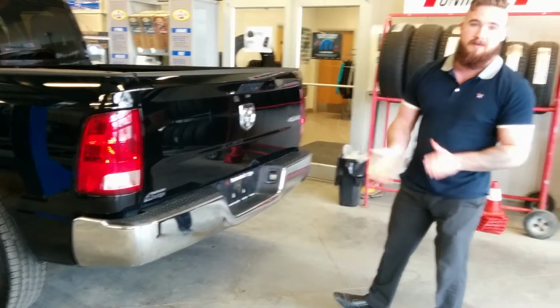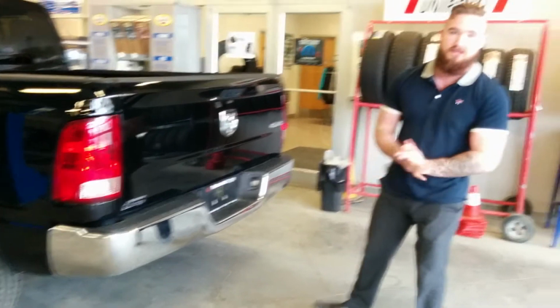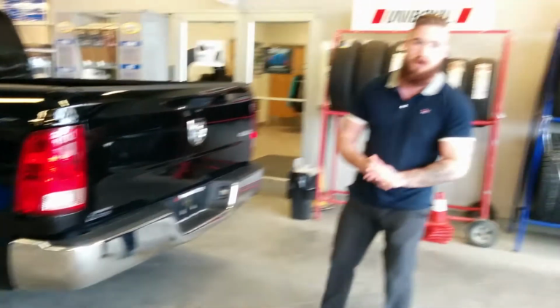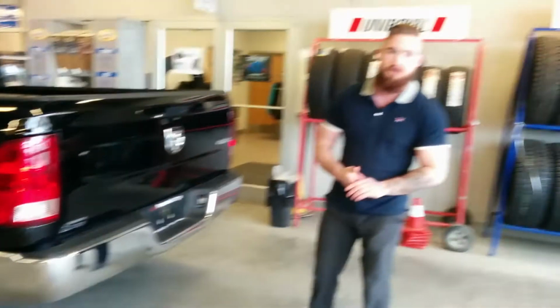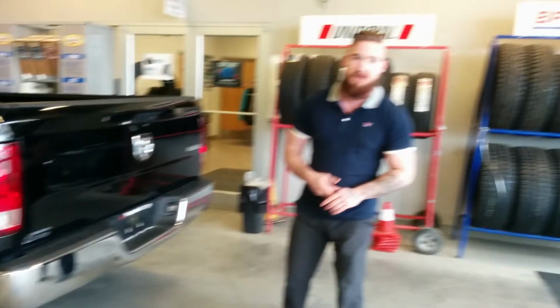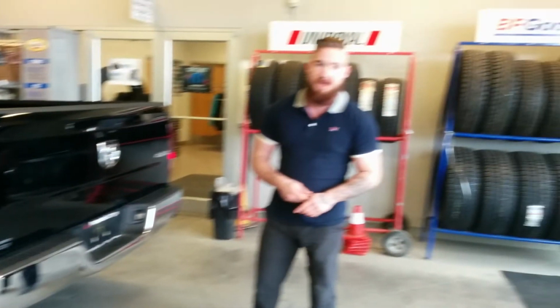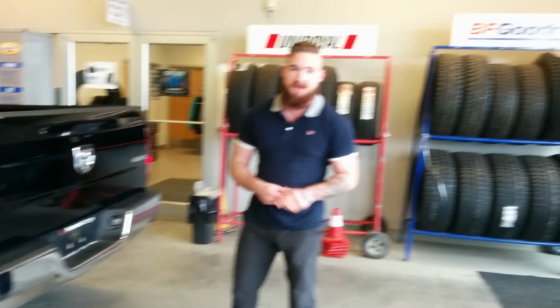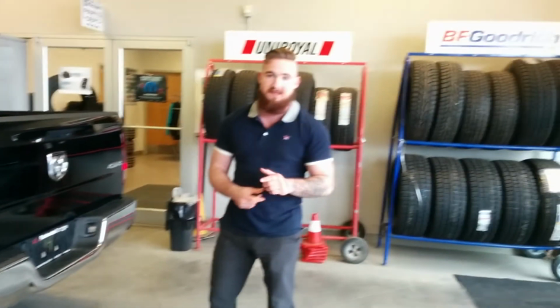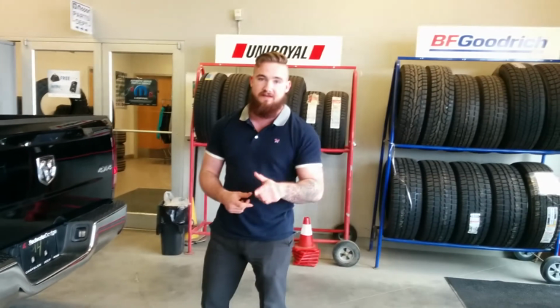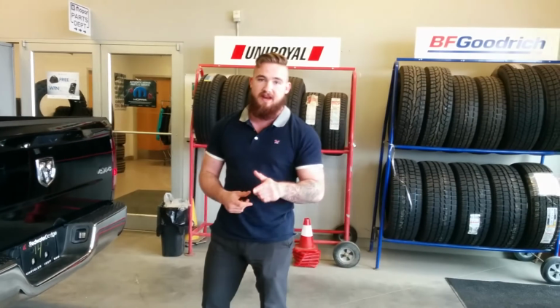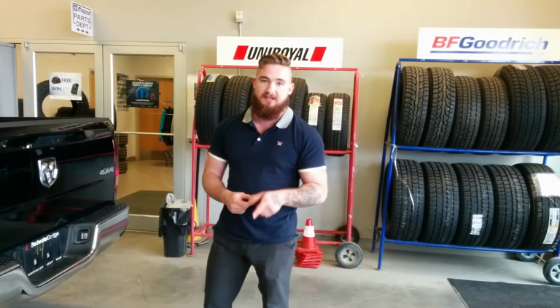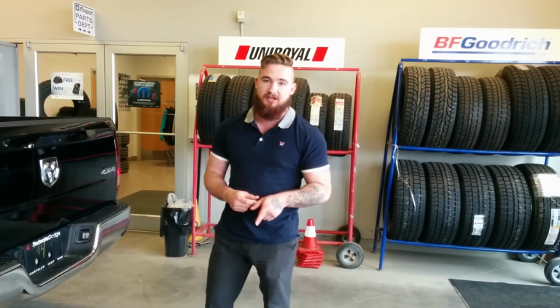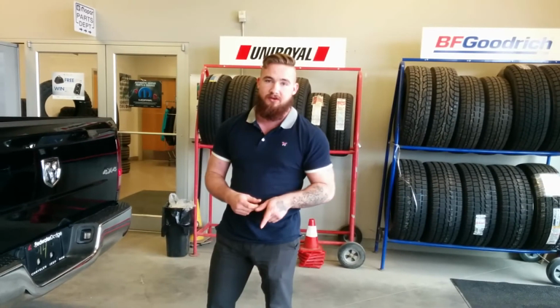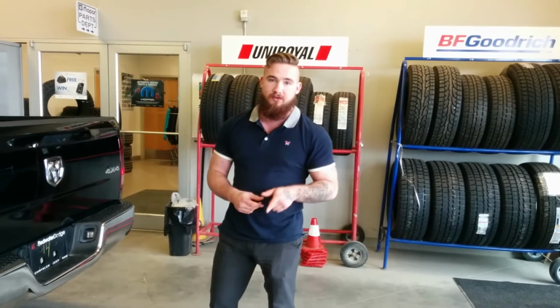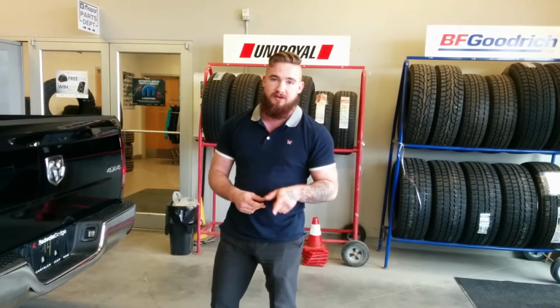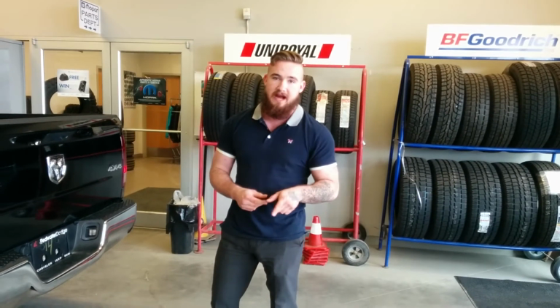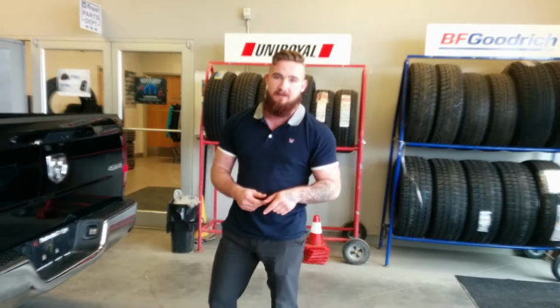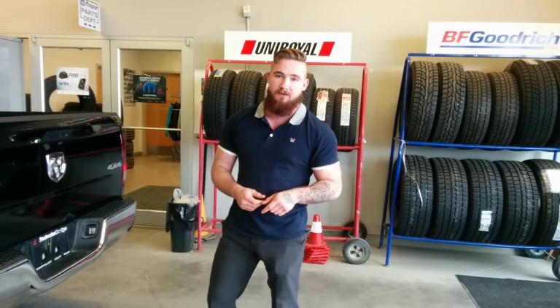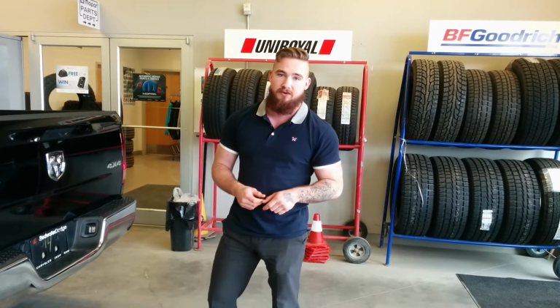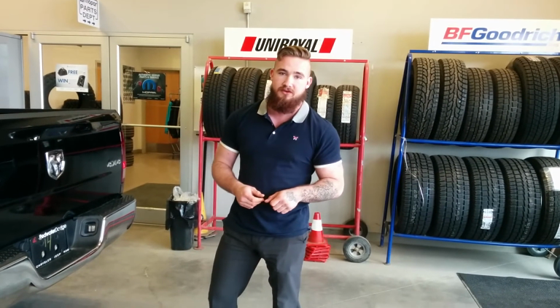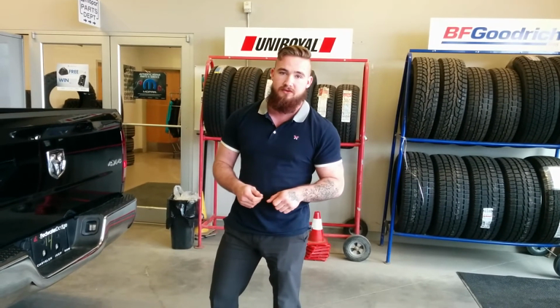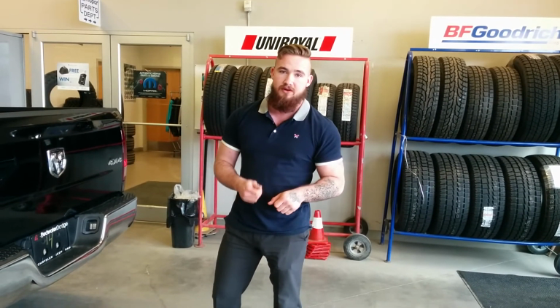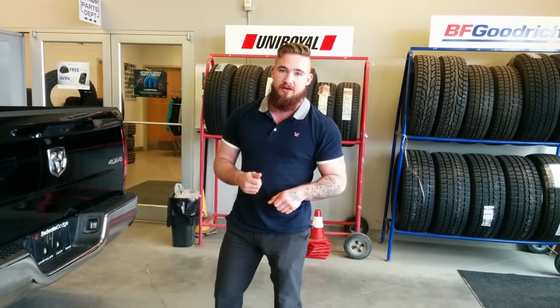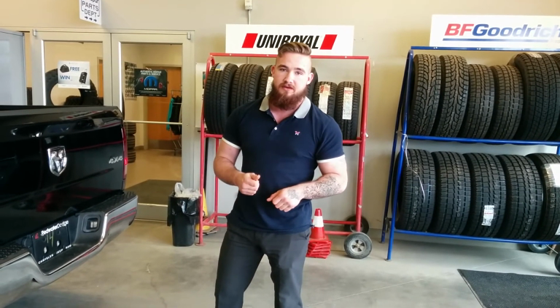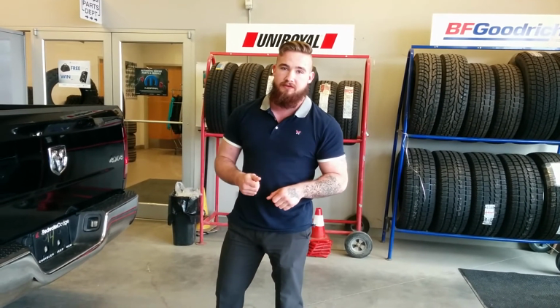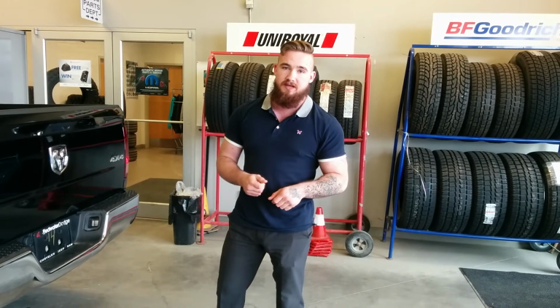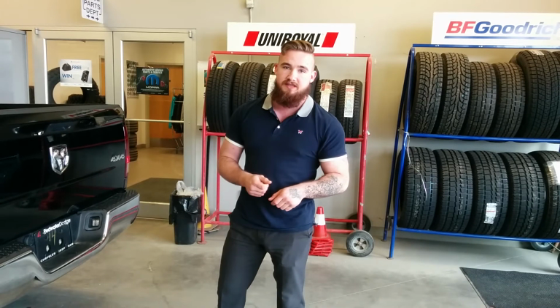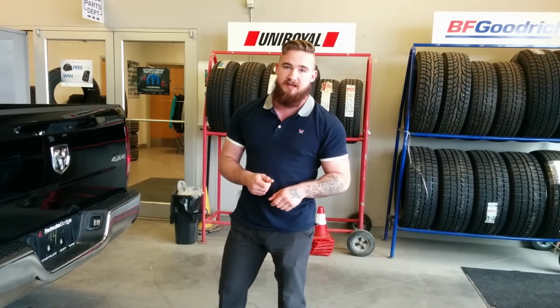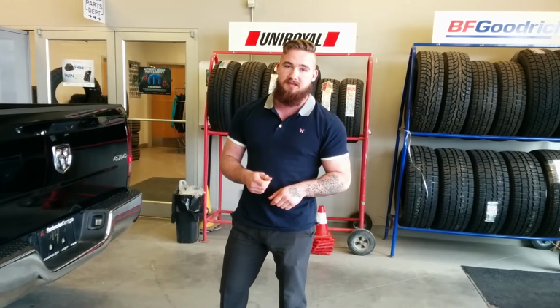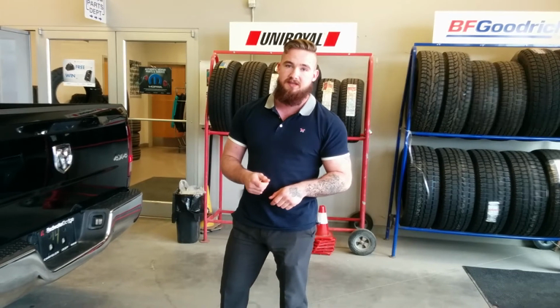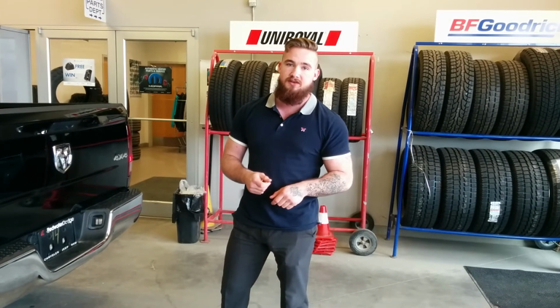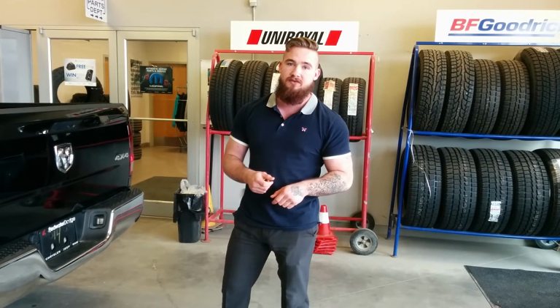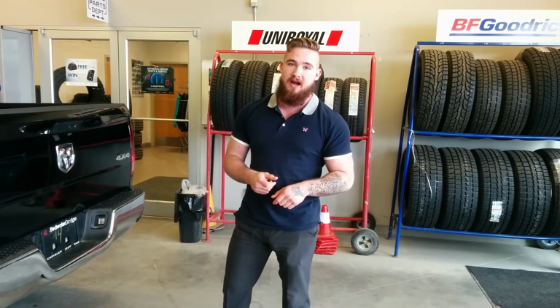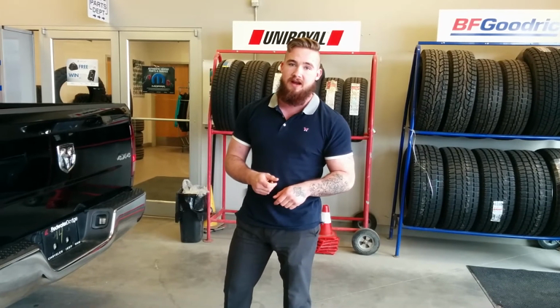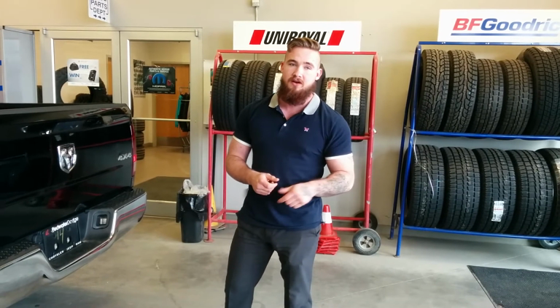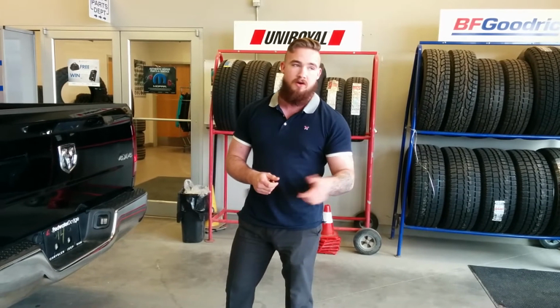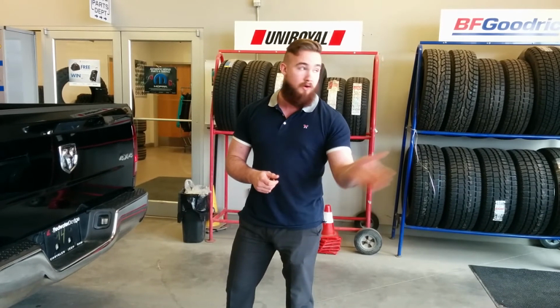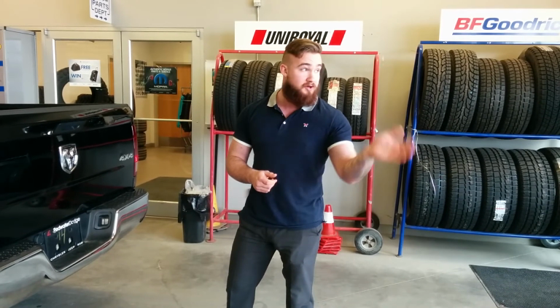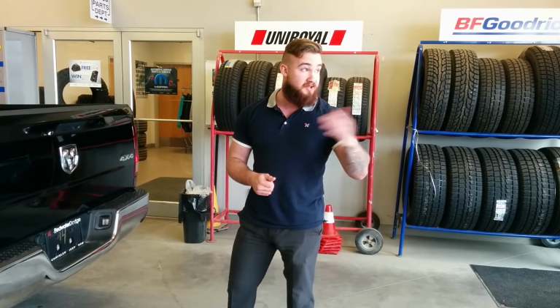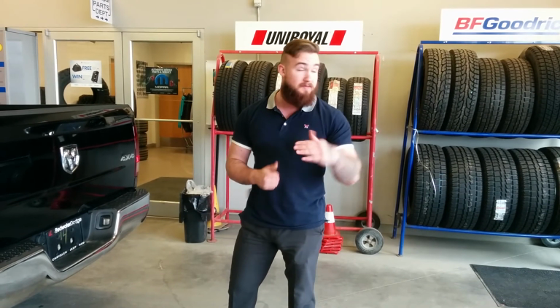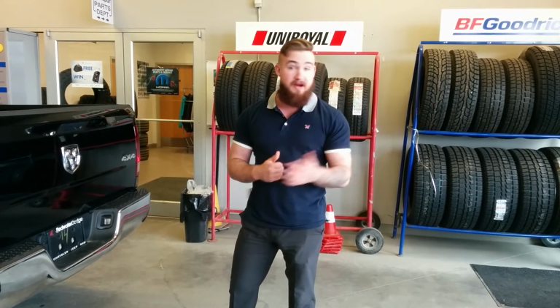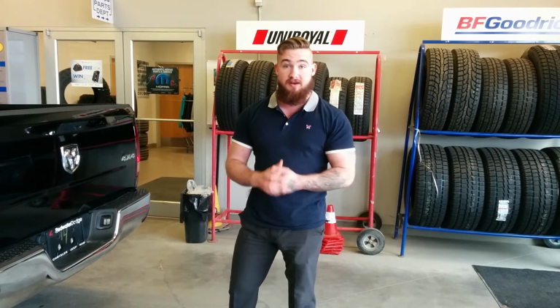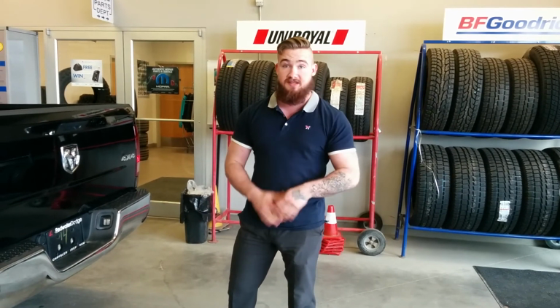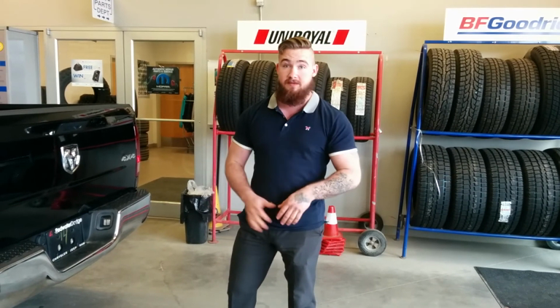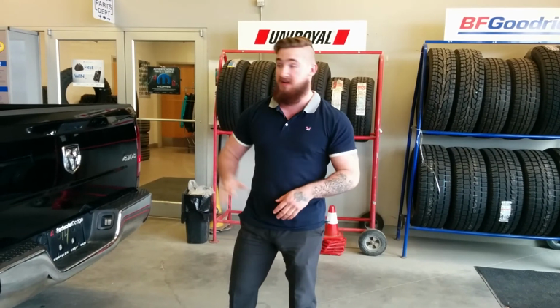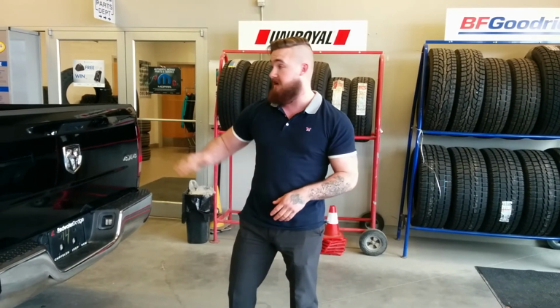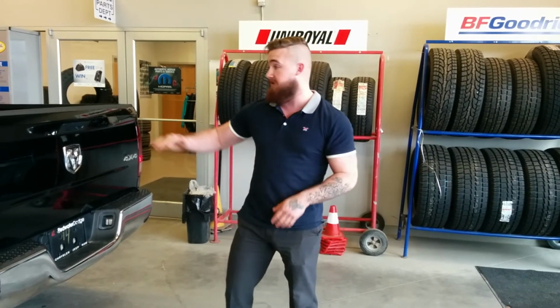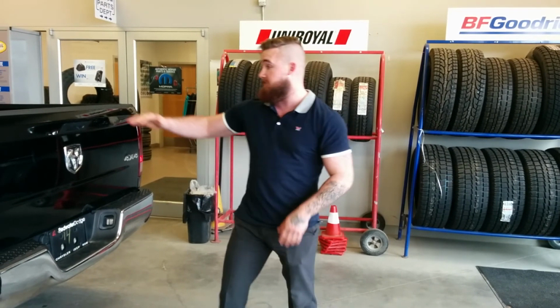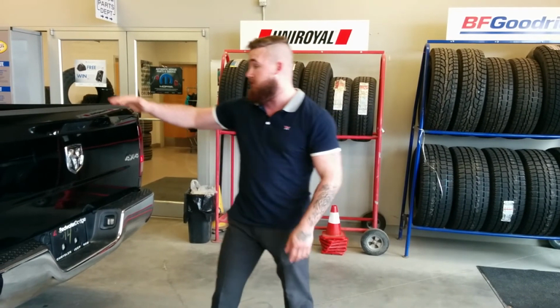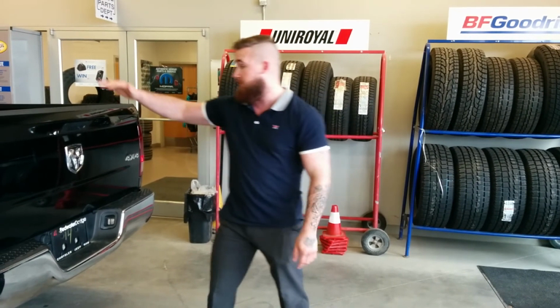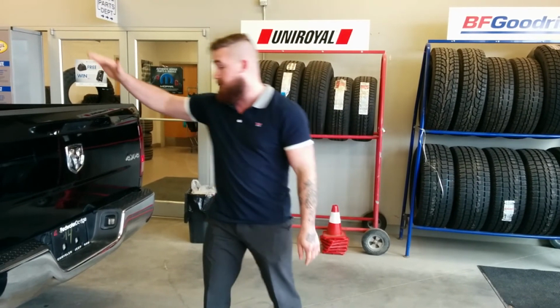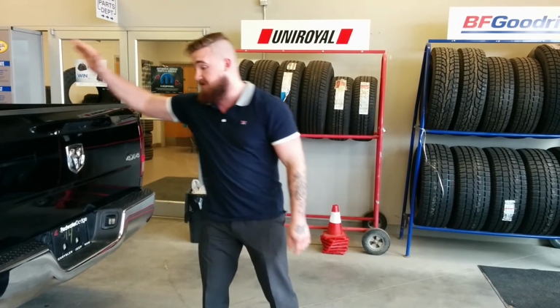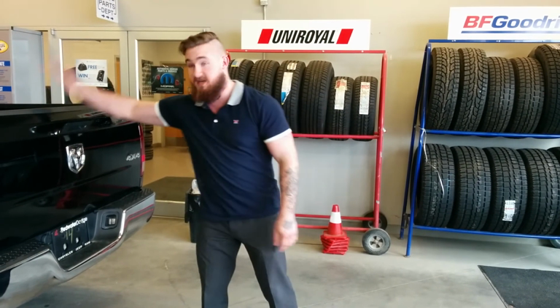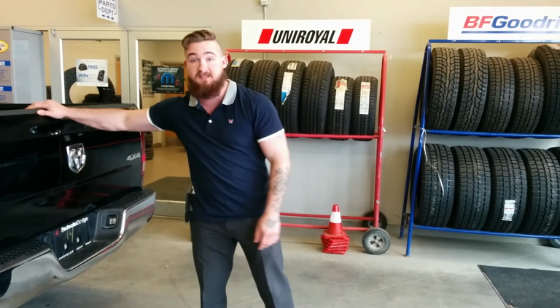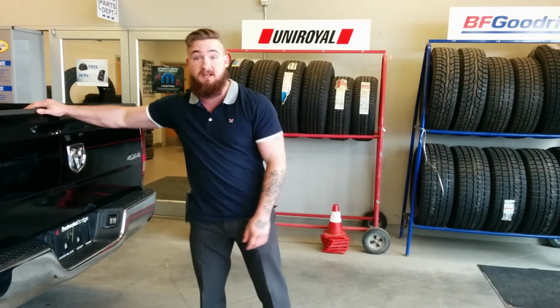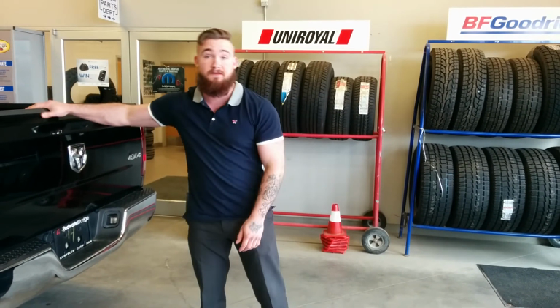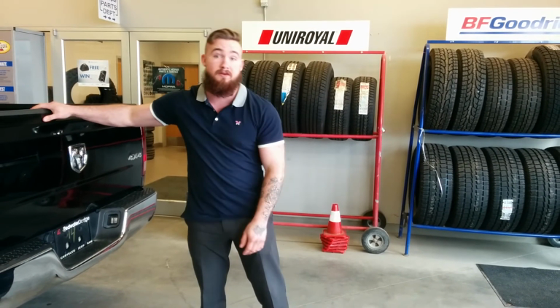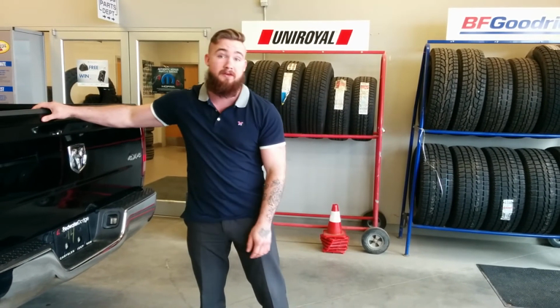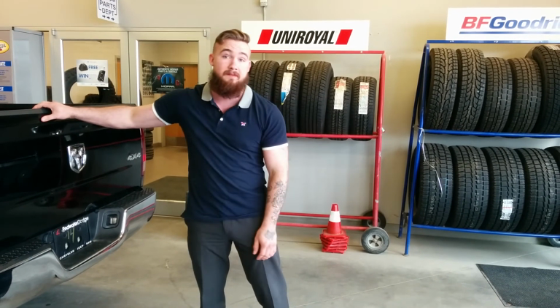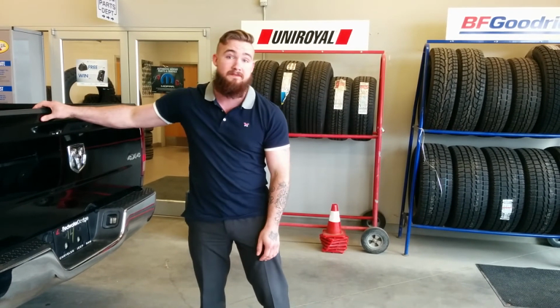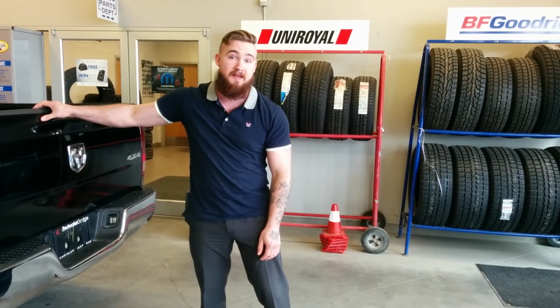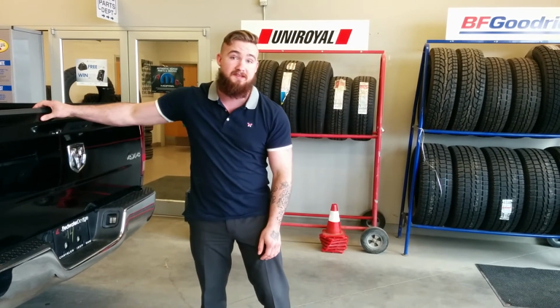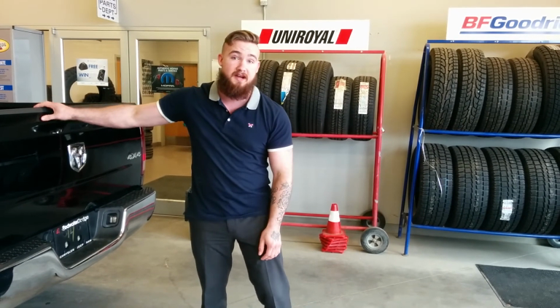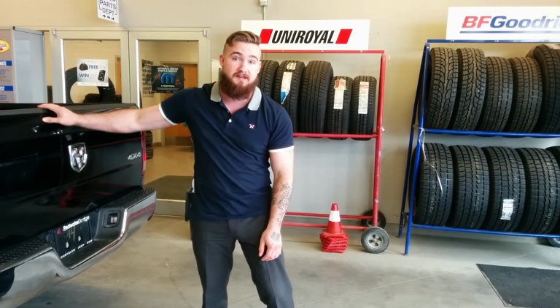Give me a shout today at 780-942-3629, or just come down and see me and take this beautiful Ram 1500 for a rip. Thanks guys.